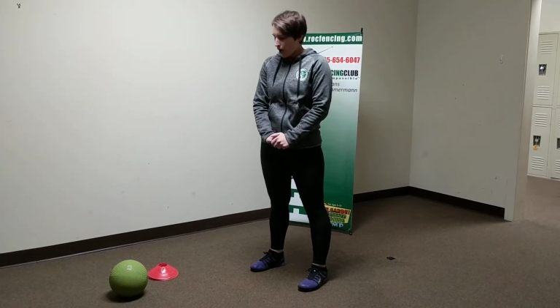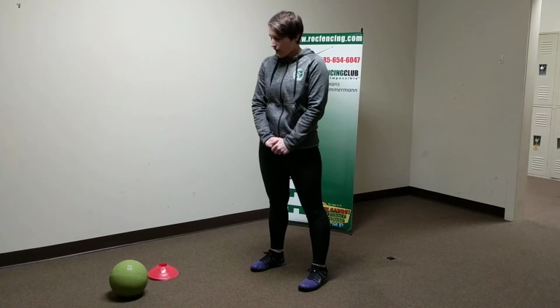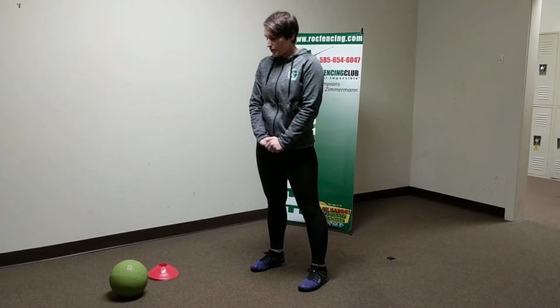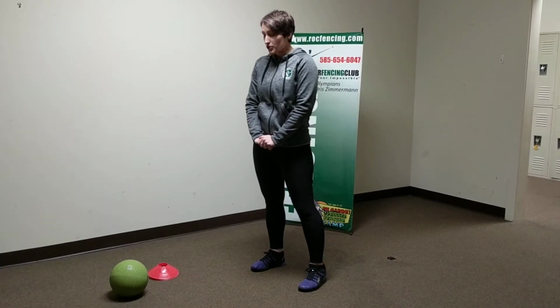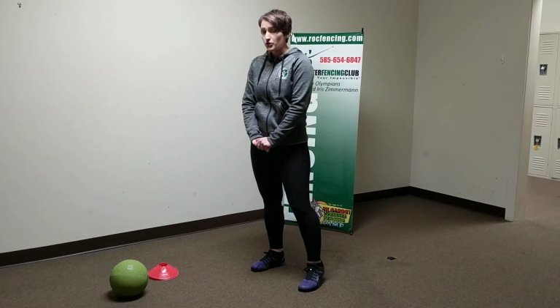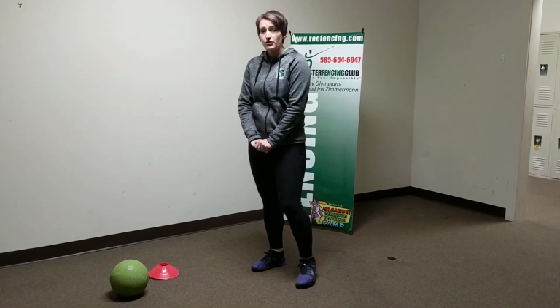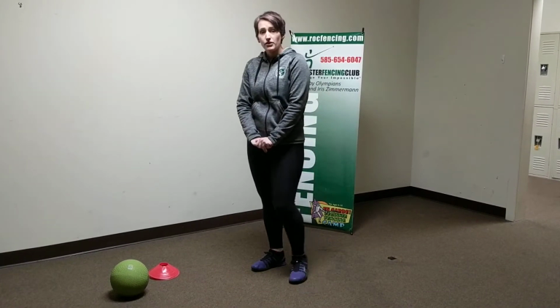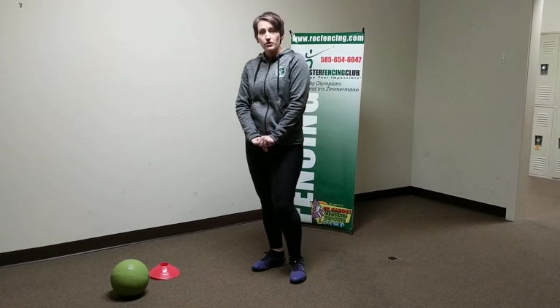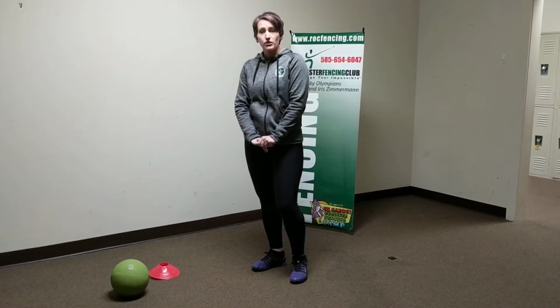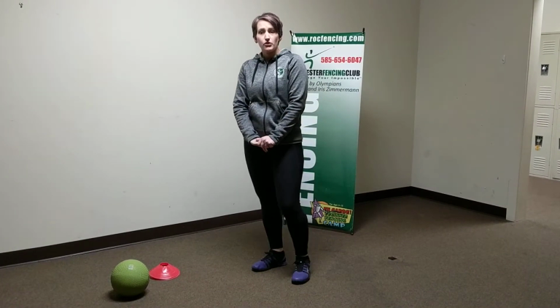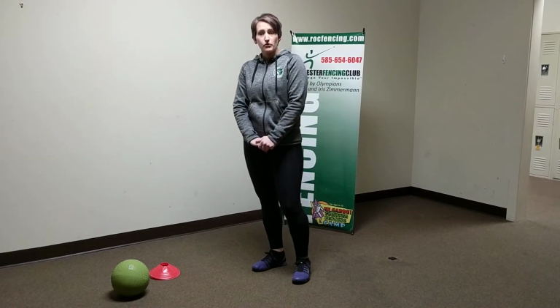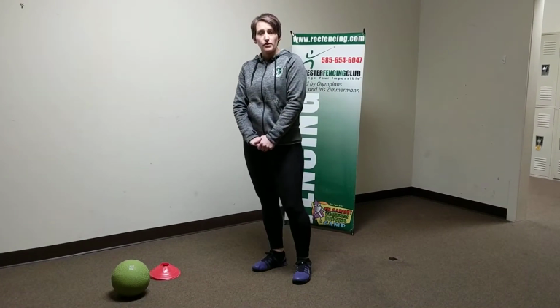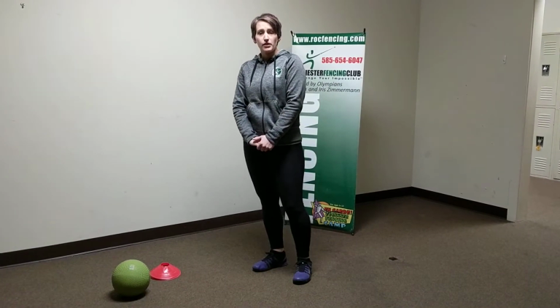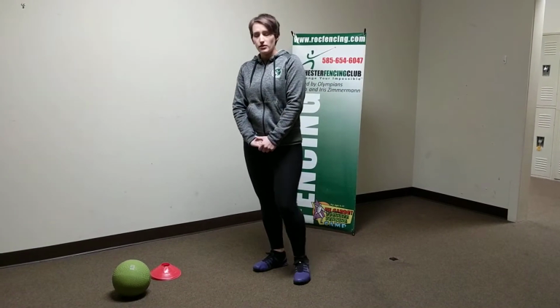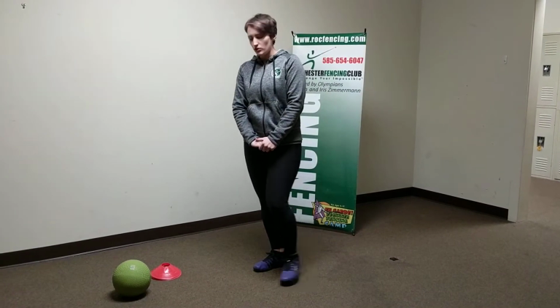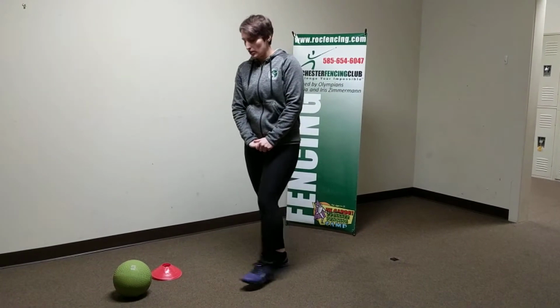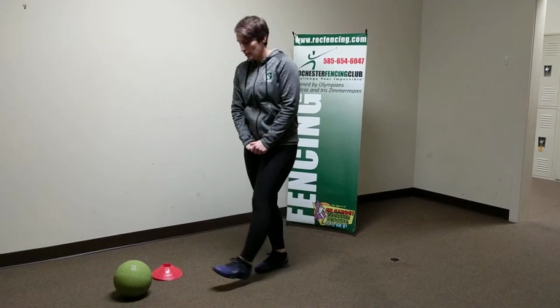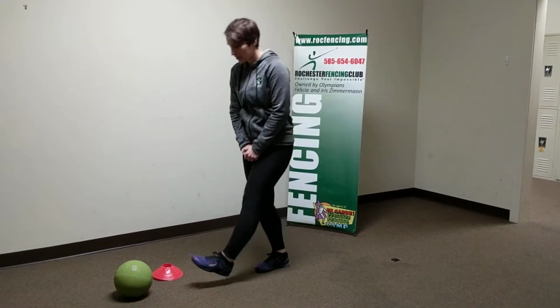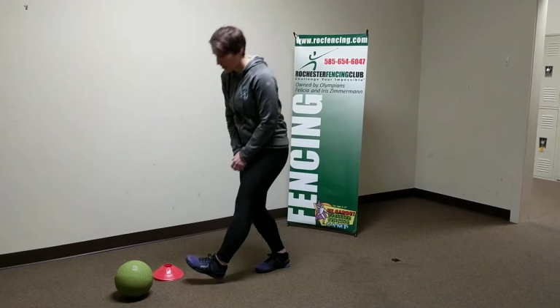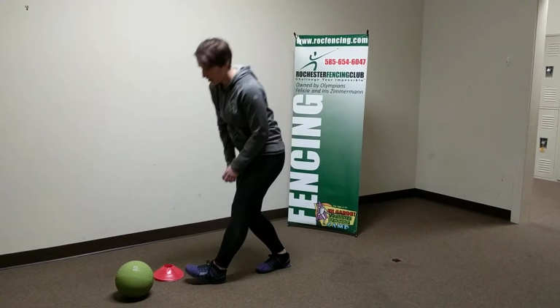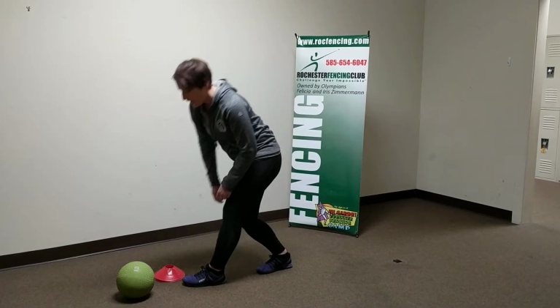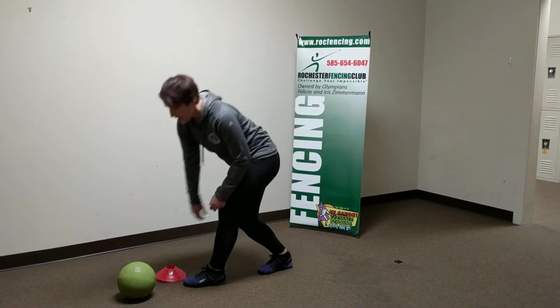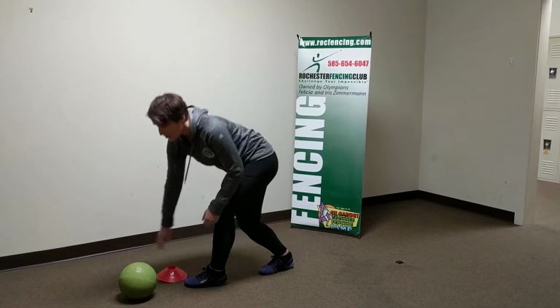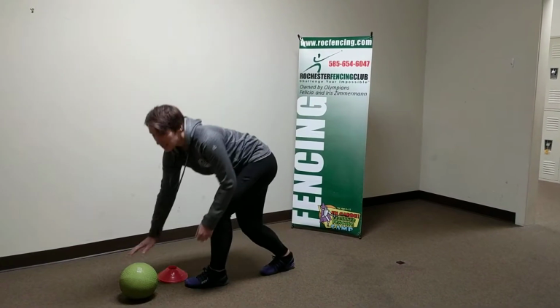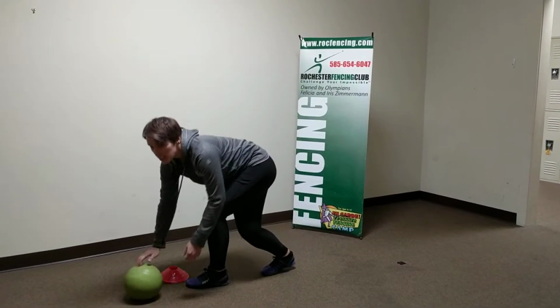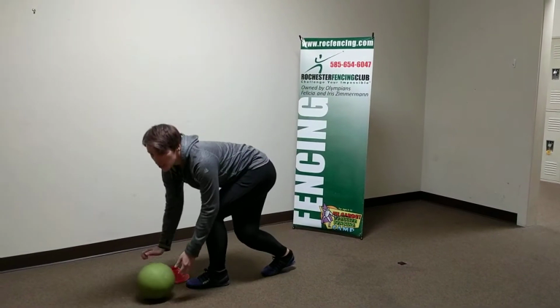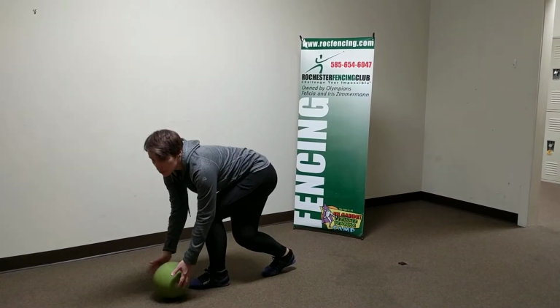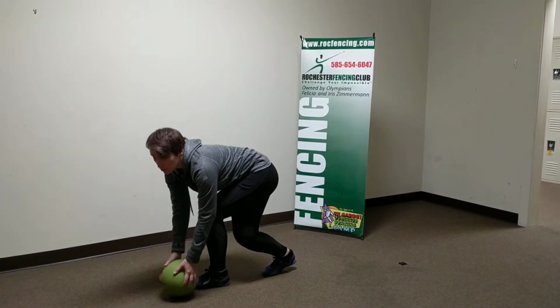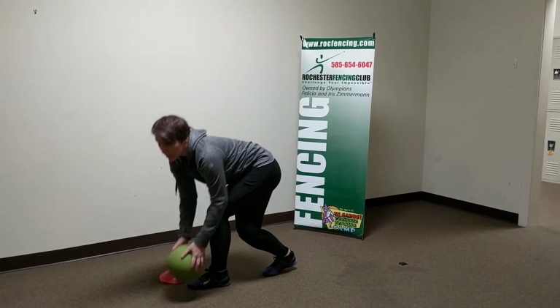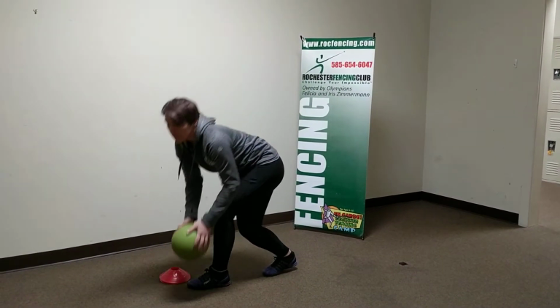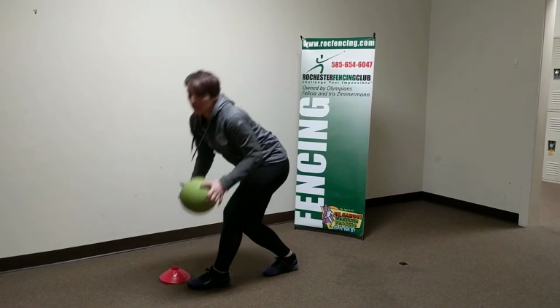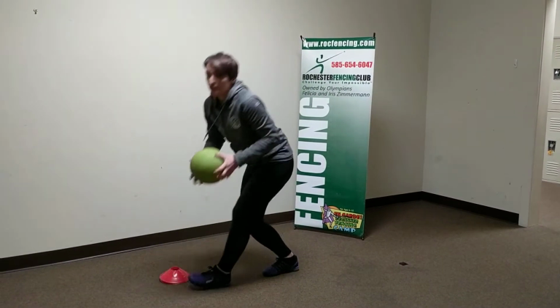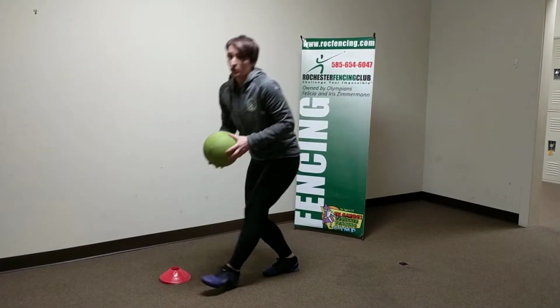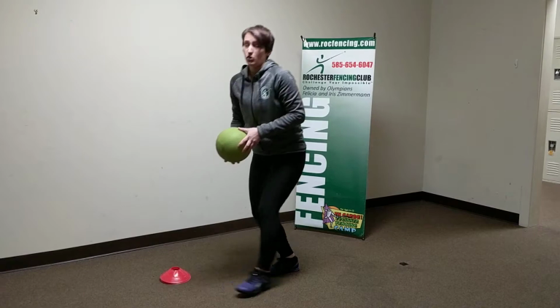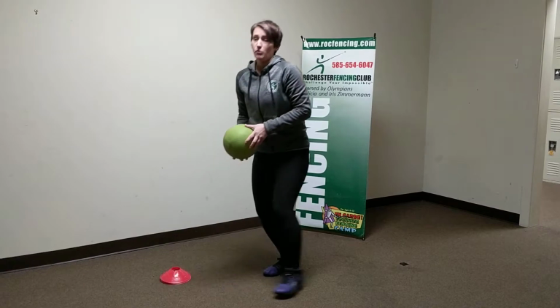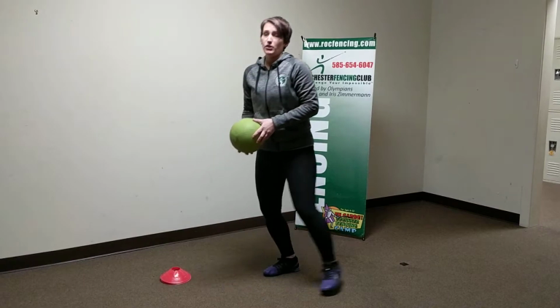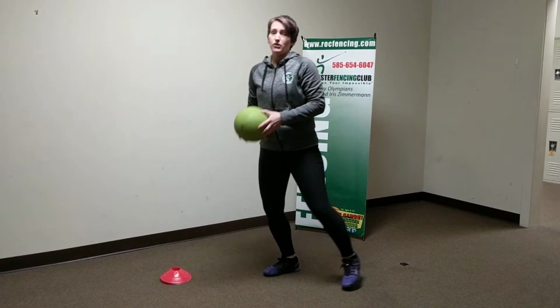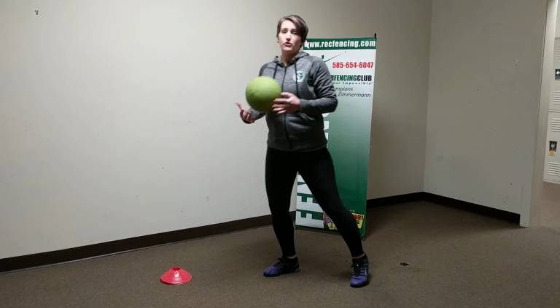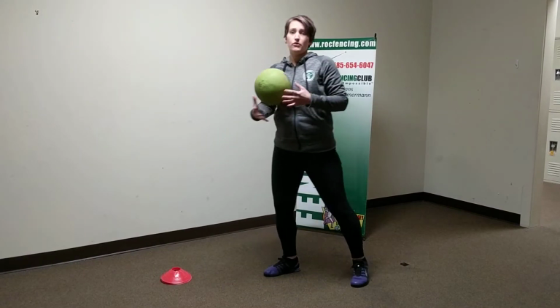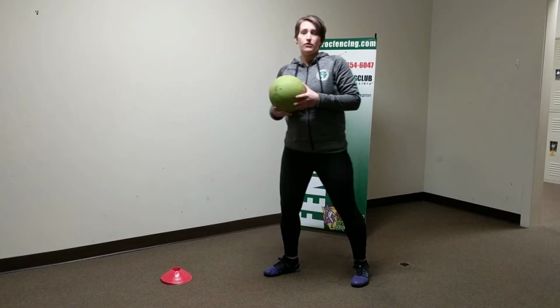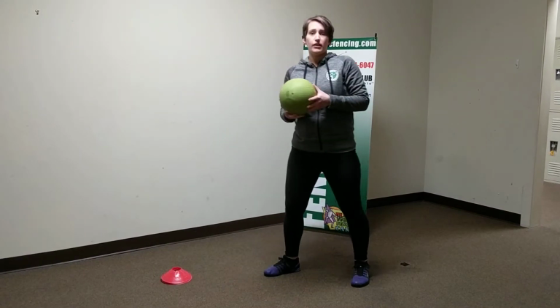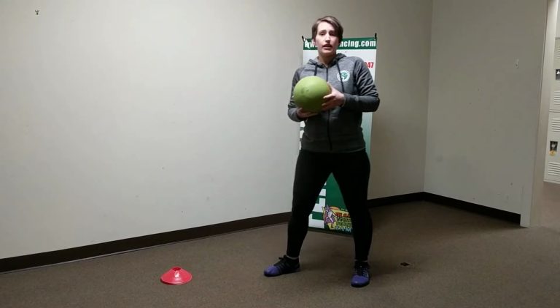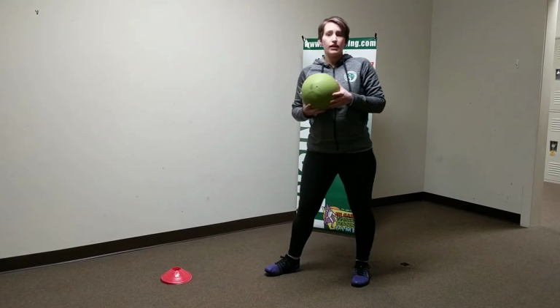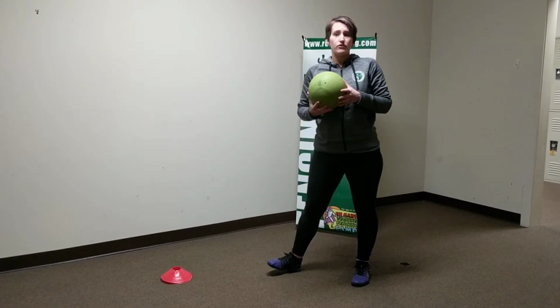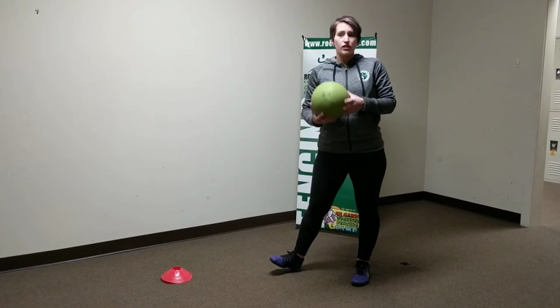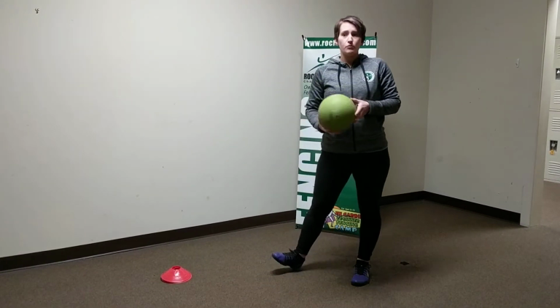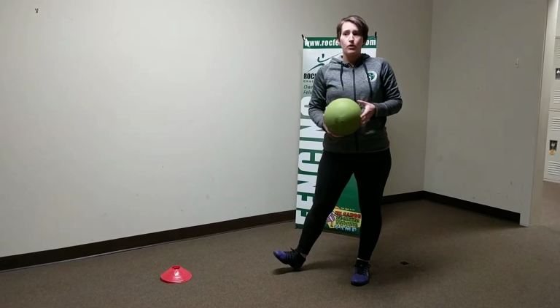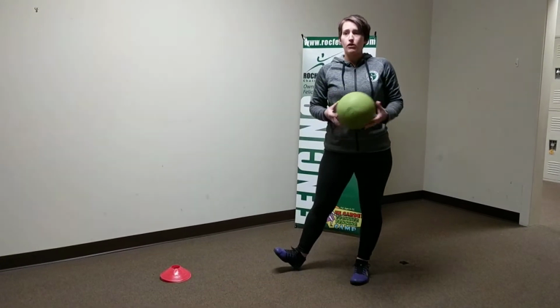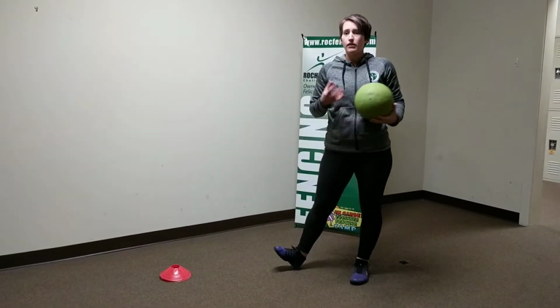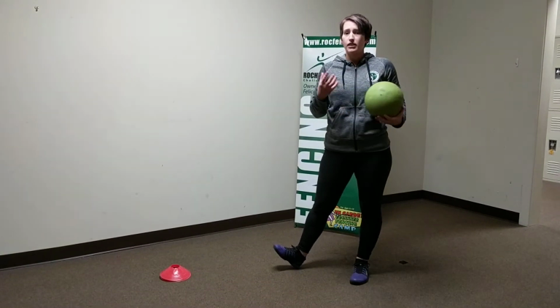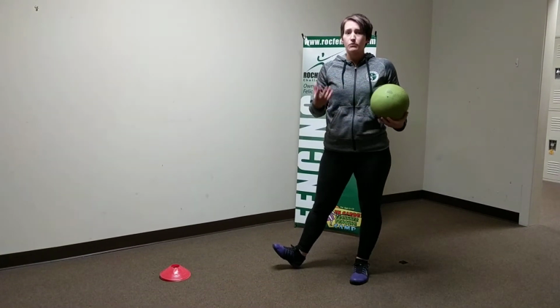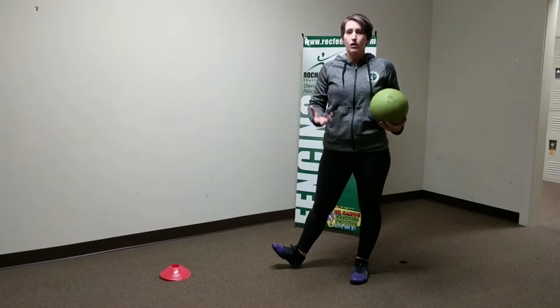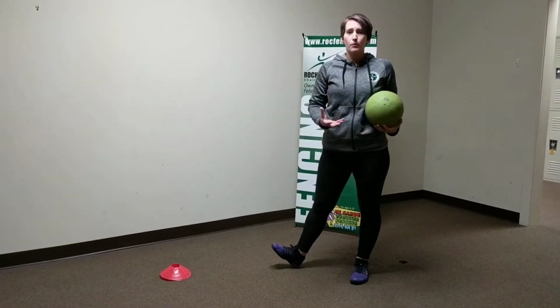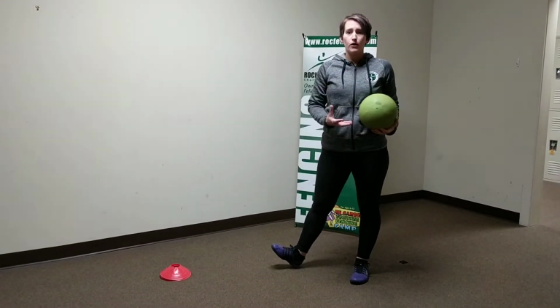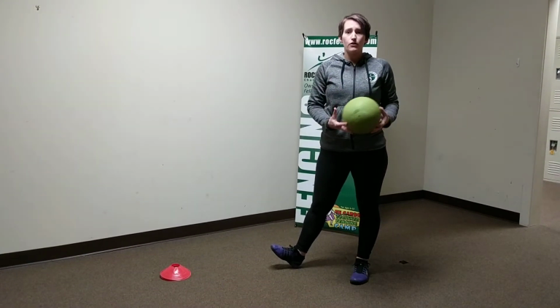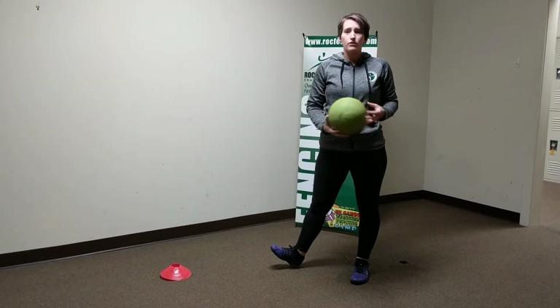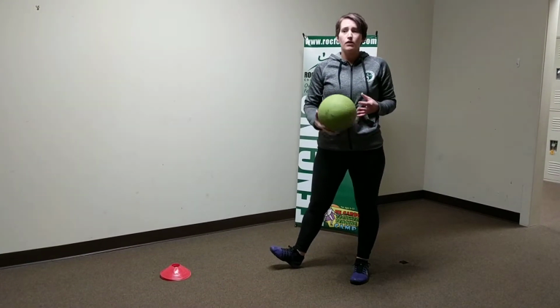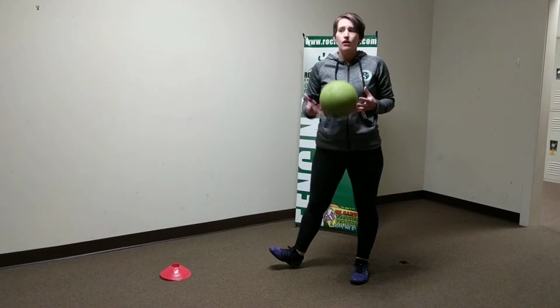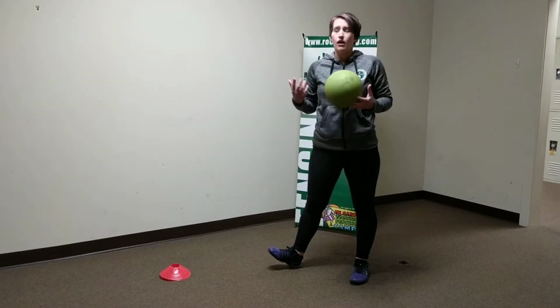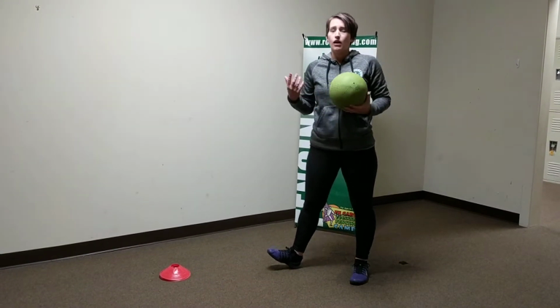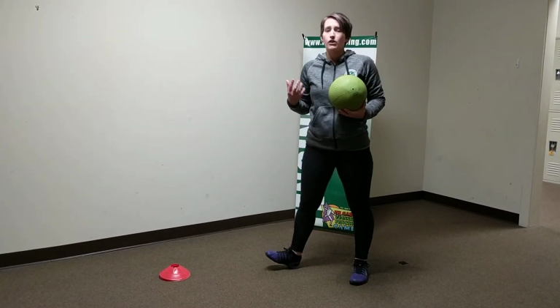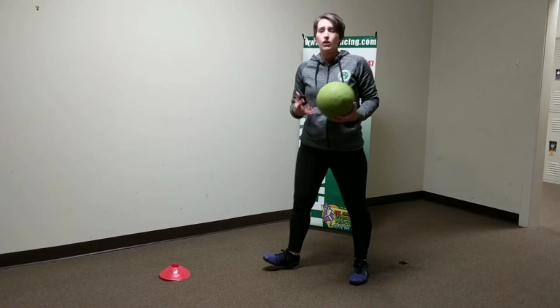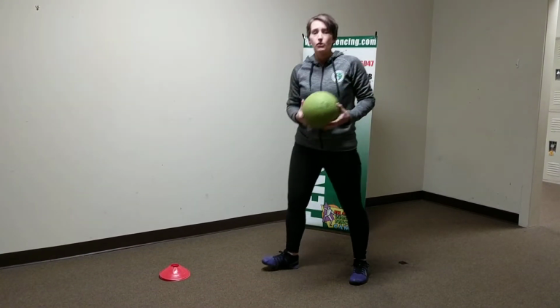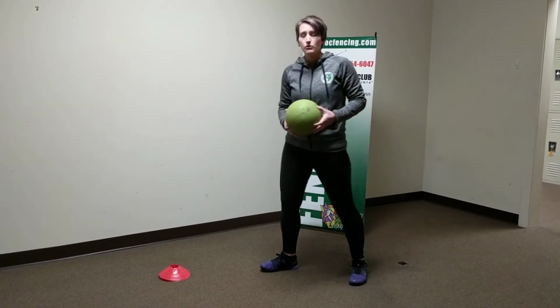There are two things you can use for this — whatever you have at home. You can use a soccer ball, any small balls, or cones.